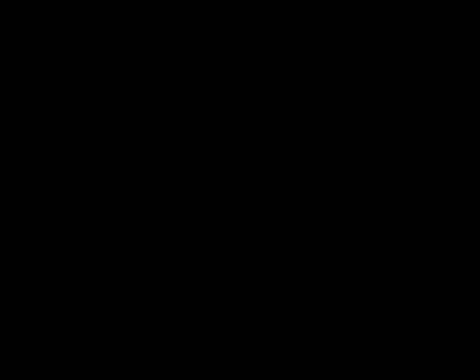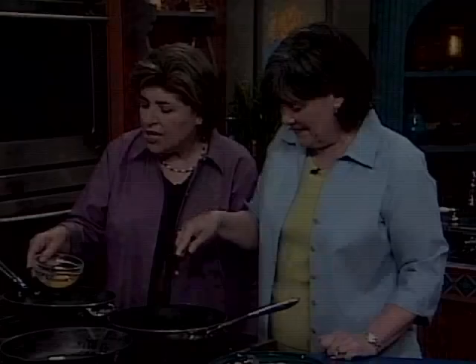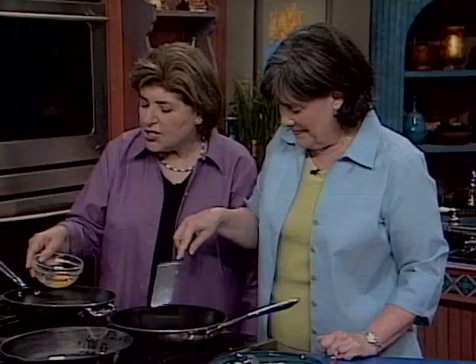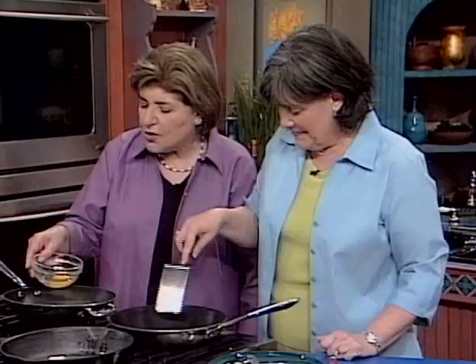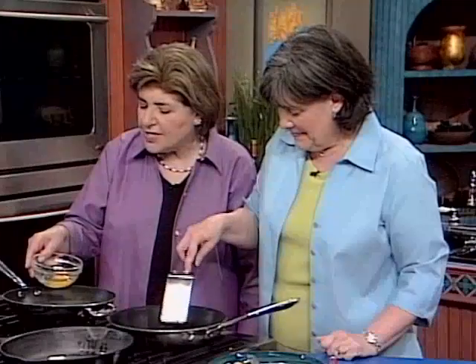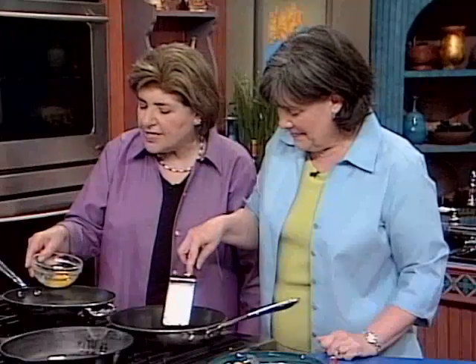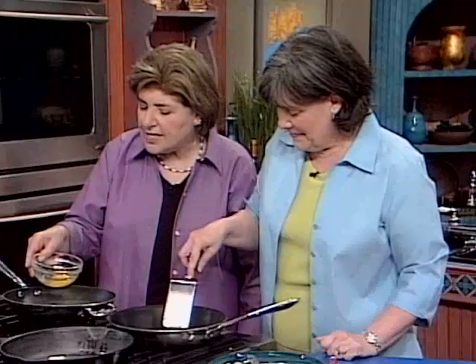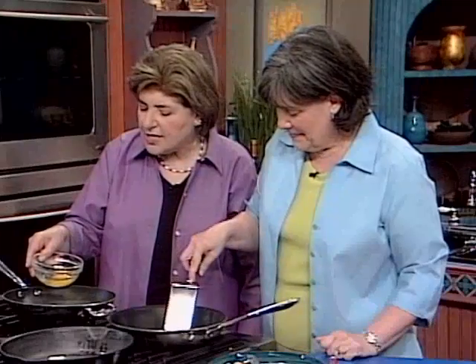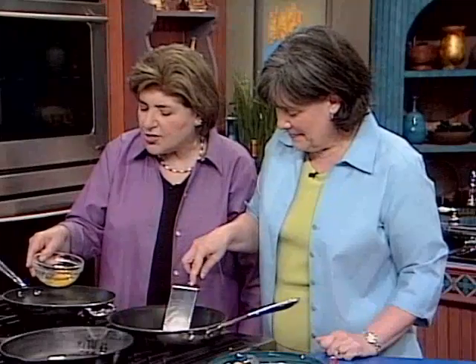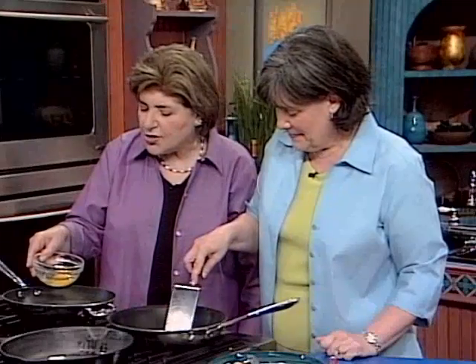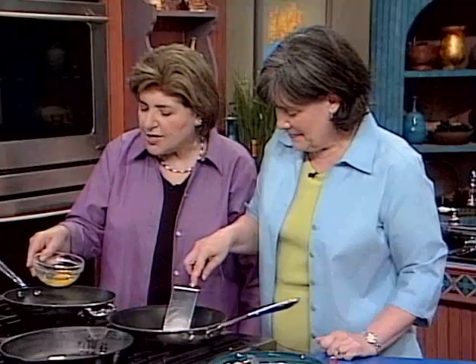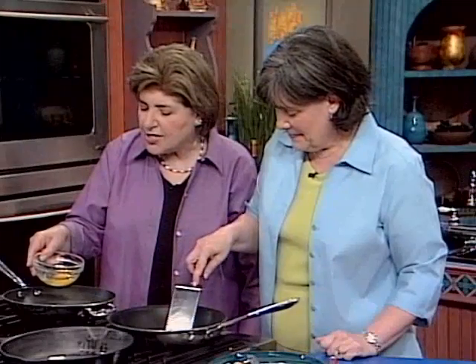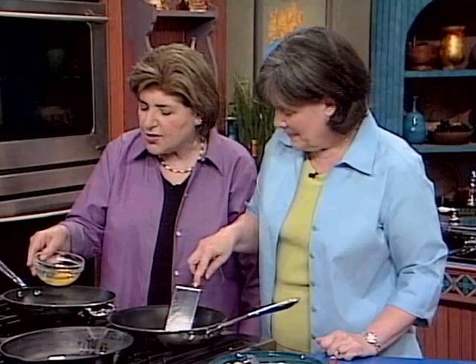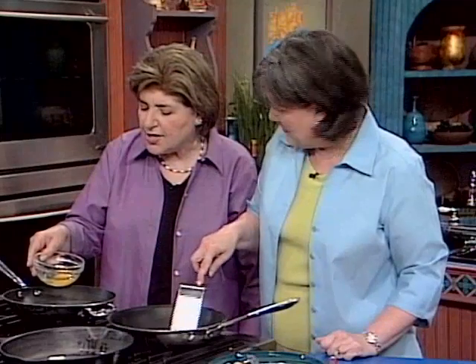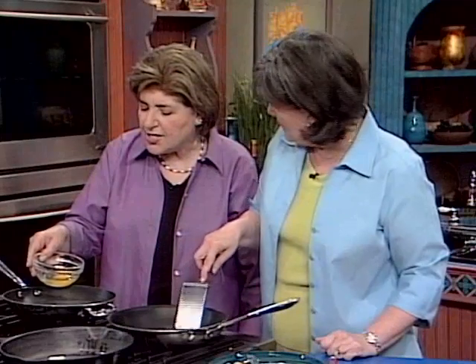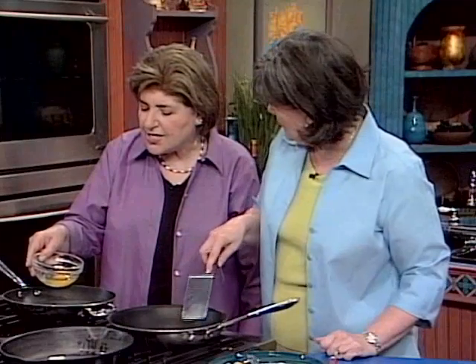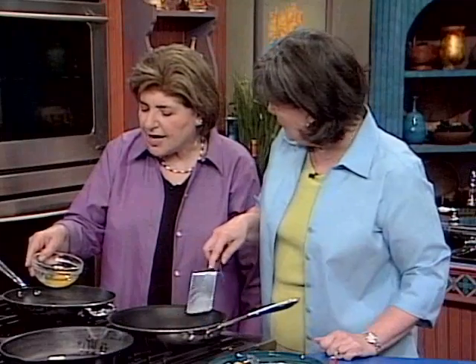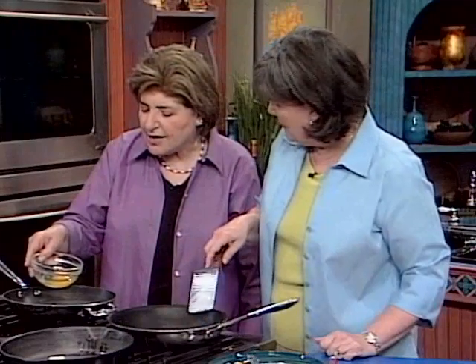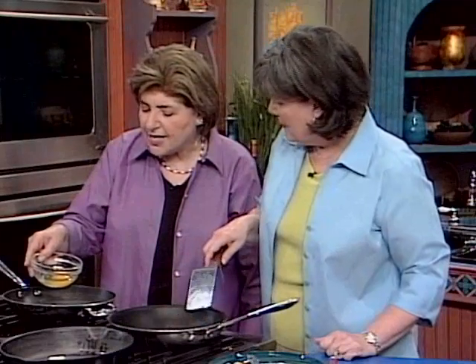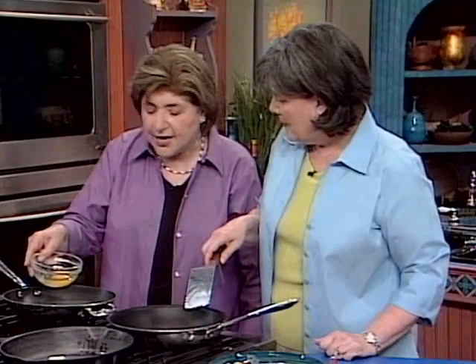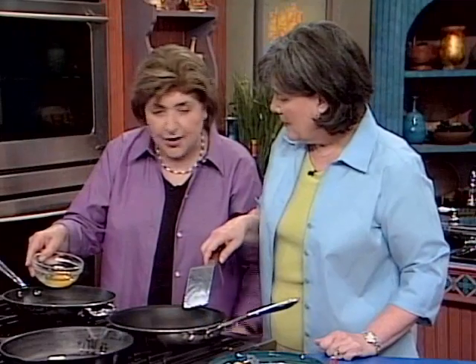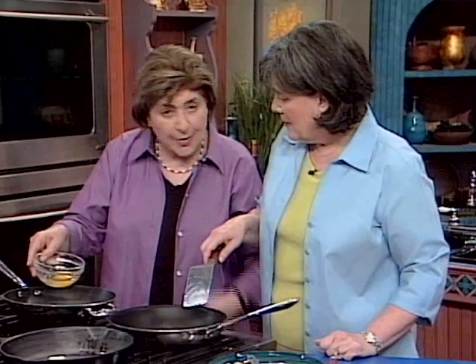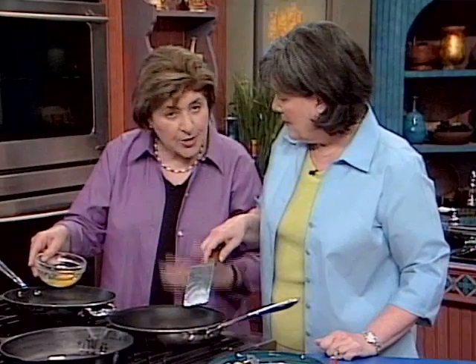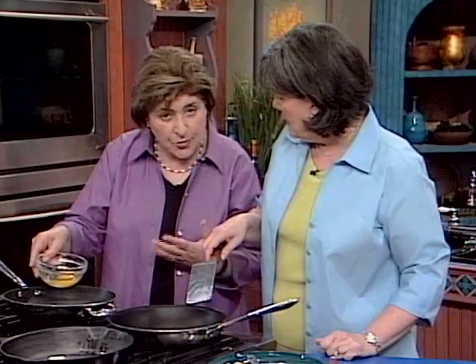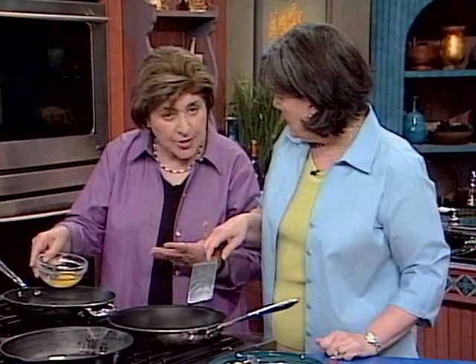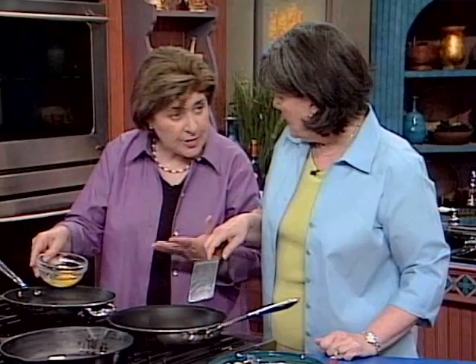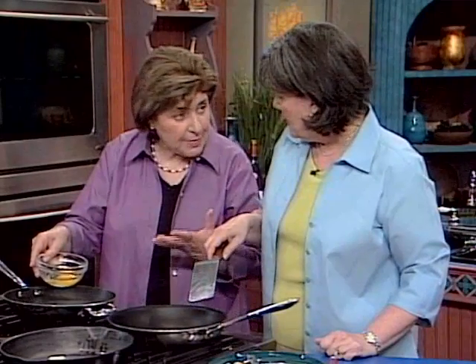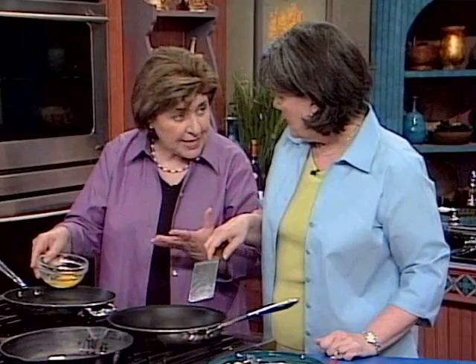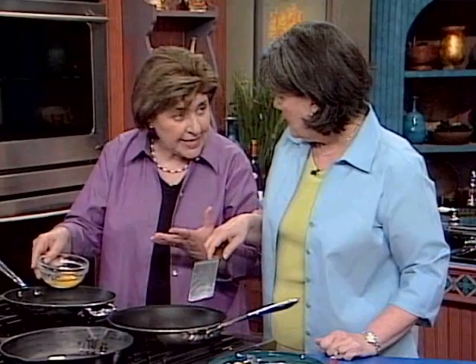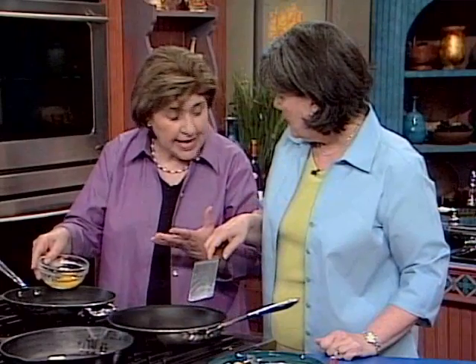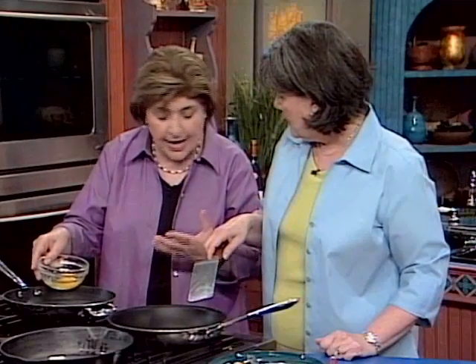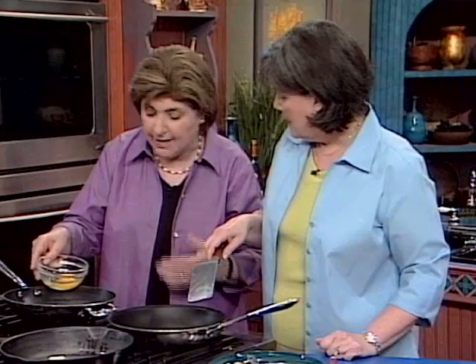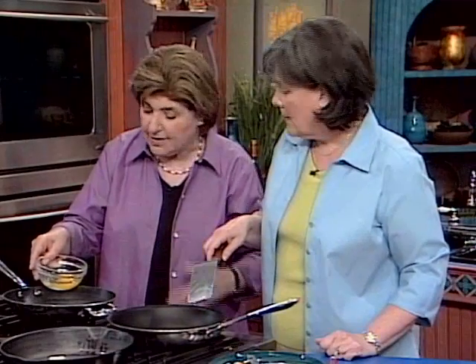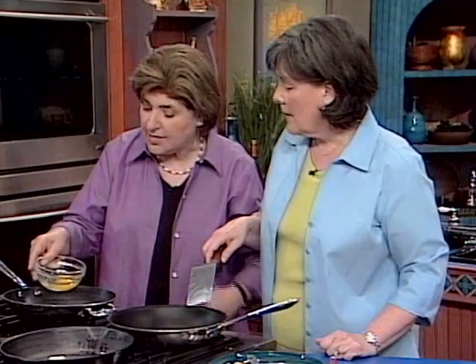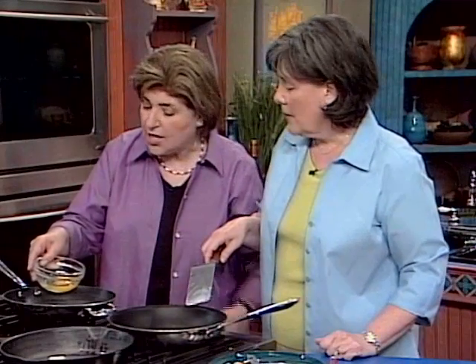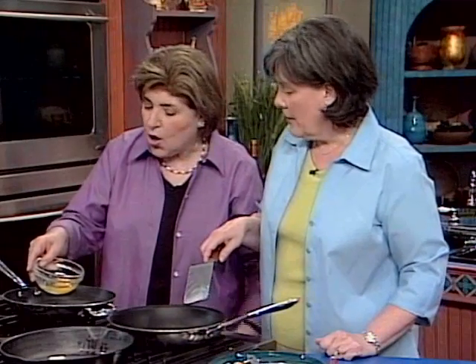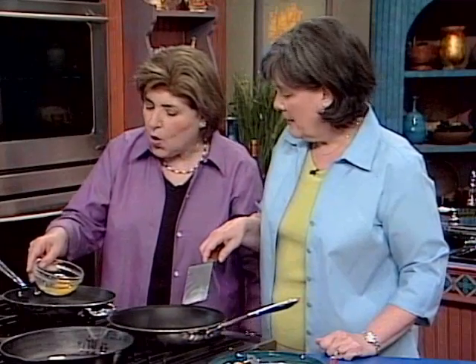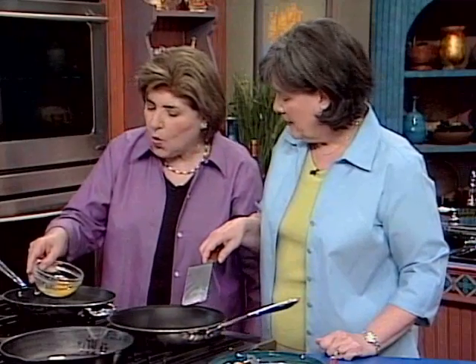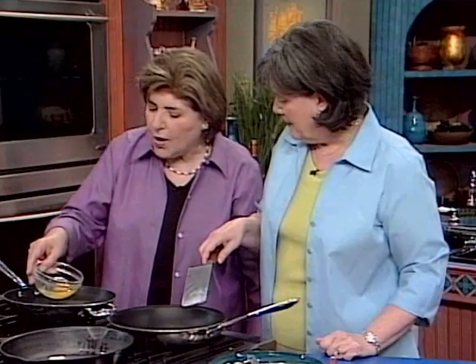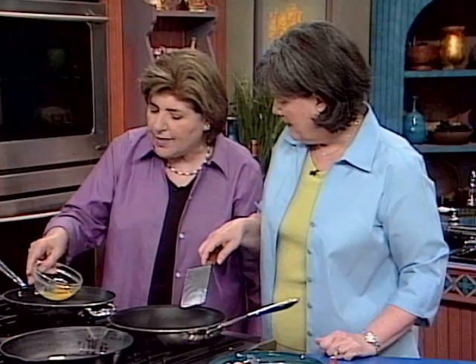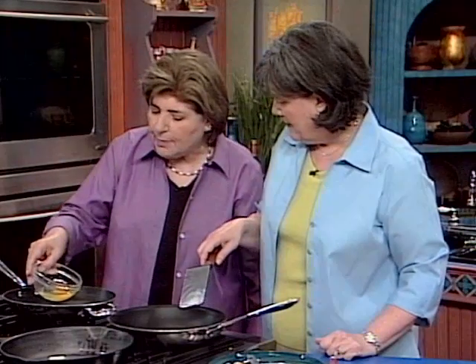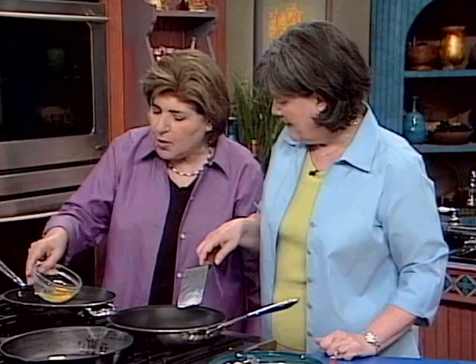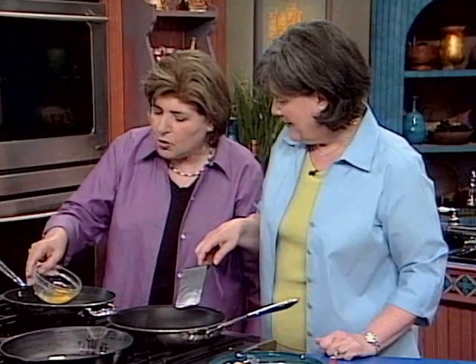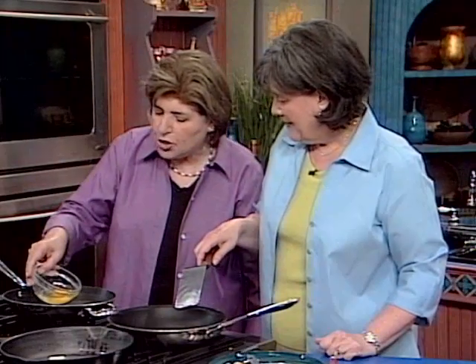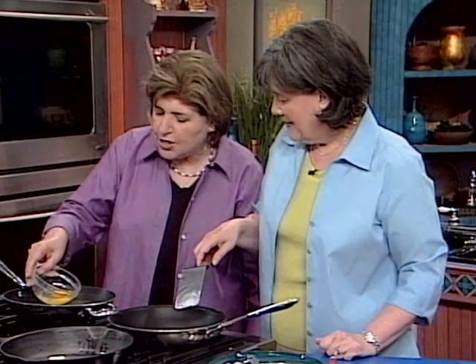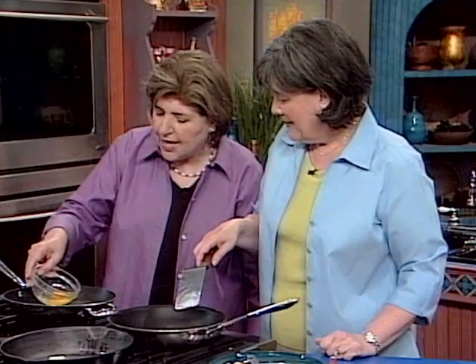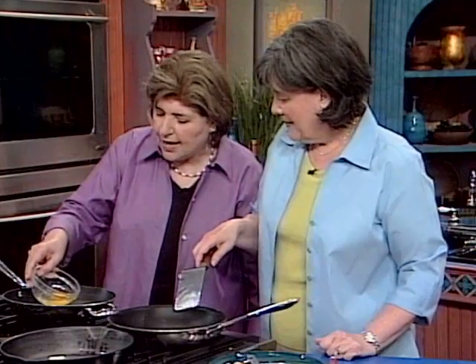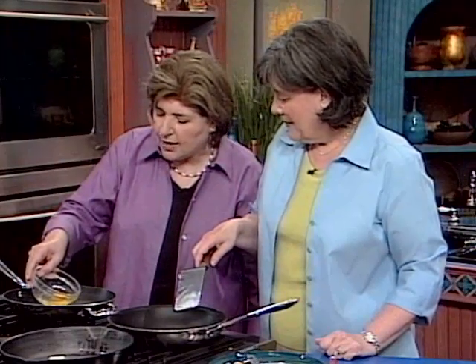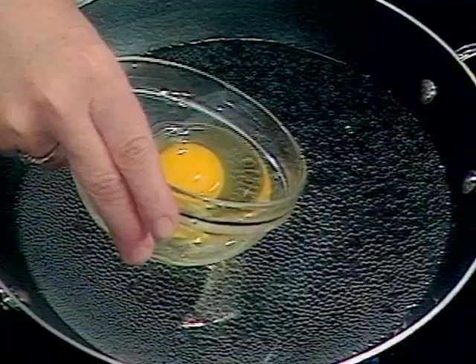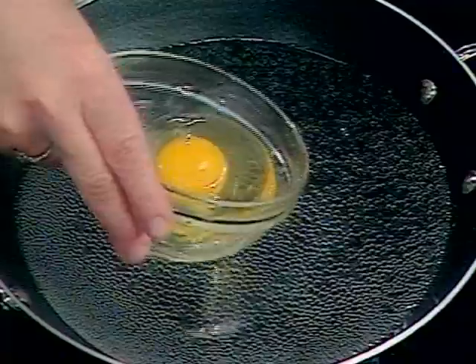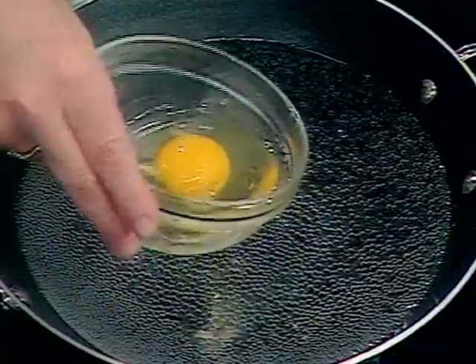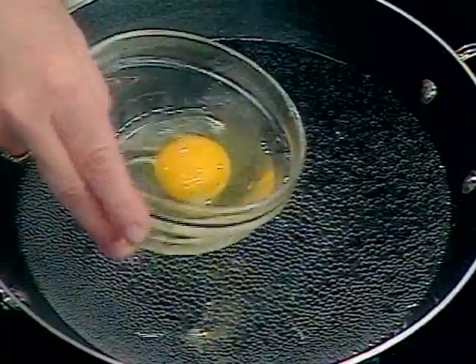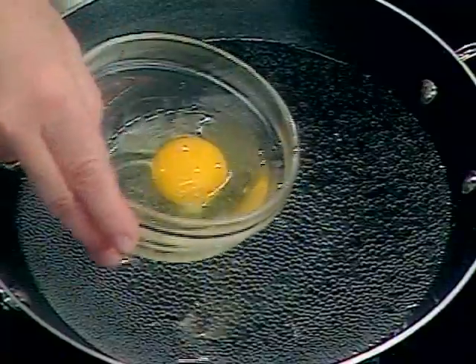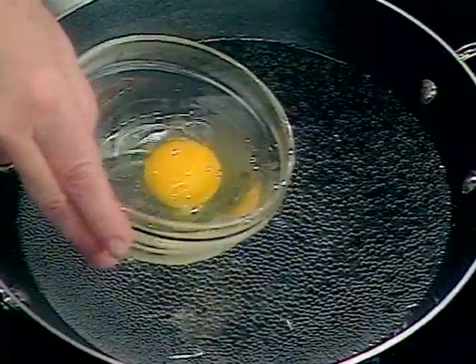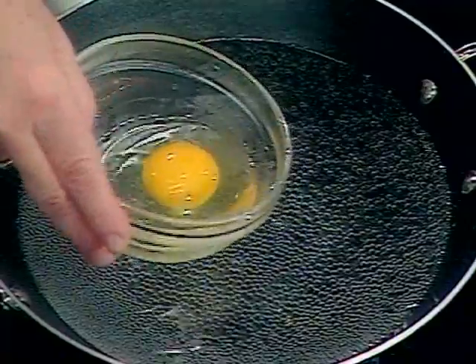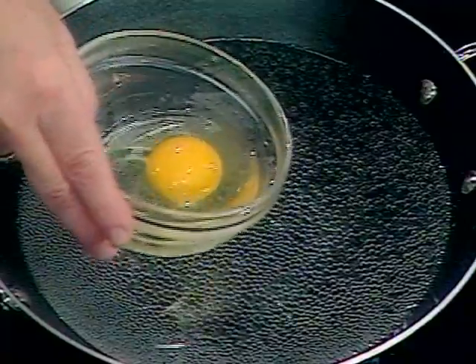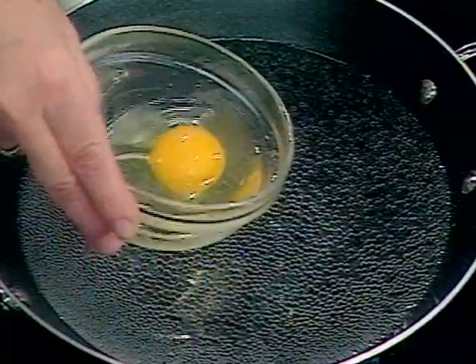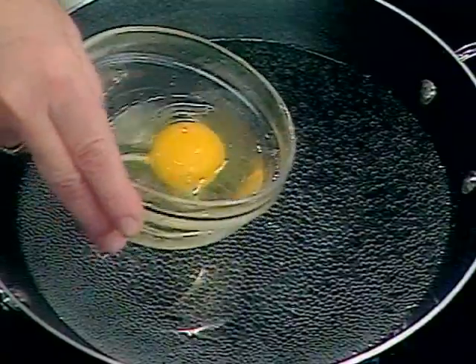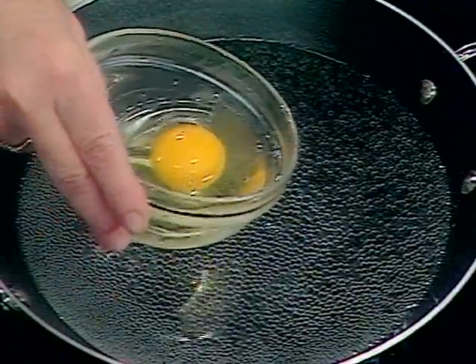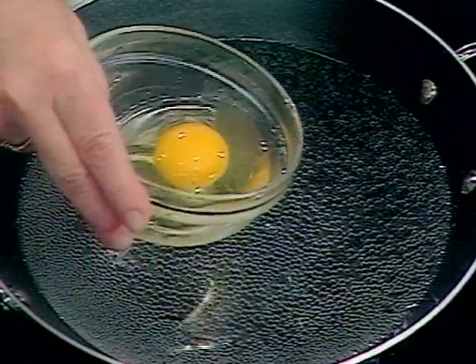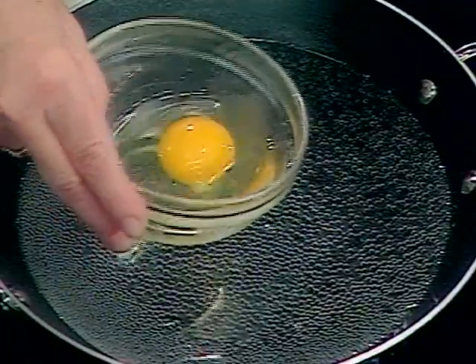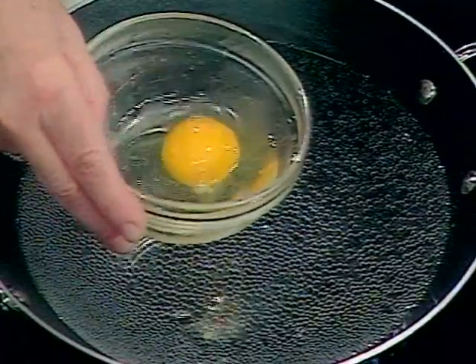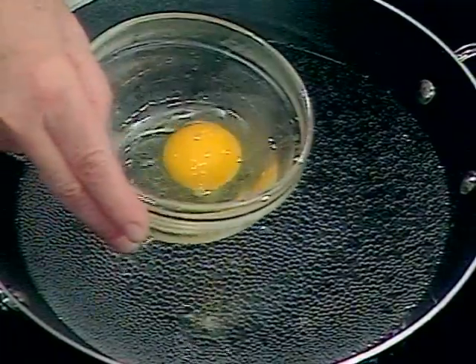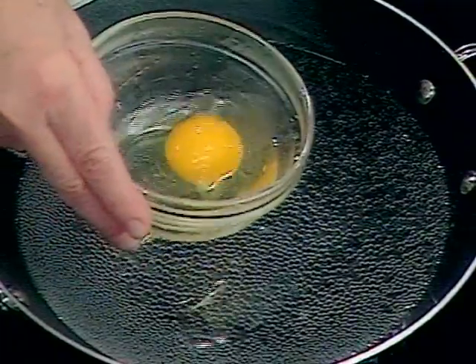So the Caesar is going to start here. I'm going to do my take on this, with a poached egg. That sounds yummy, I like that idea.